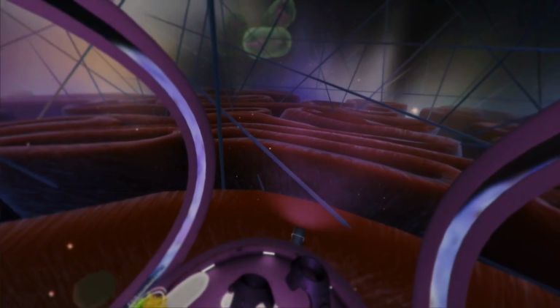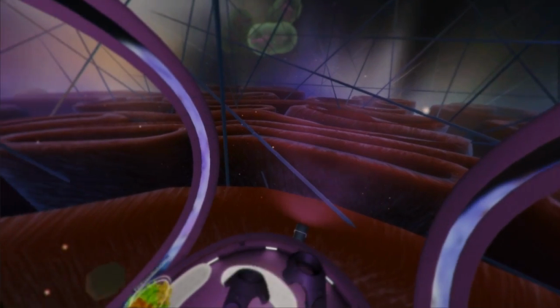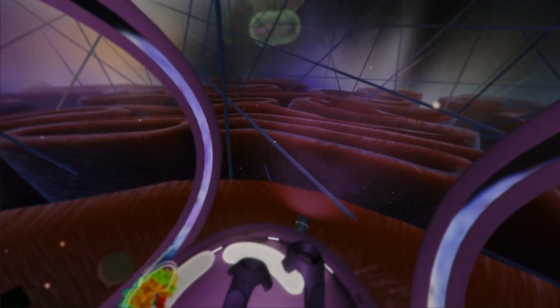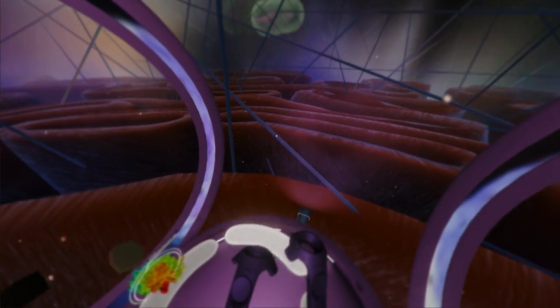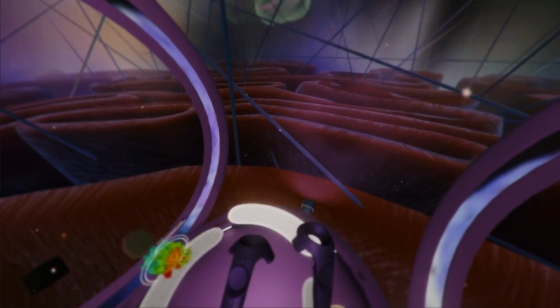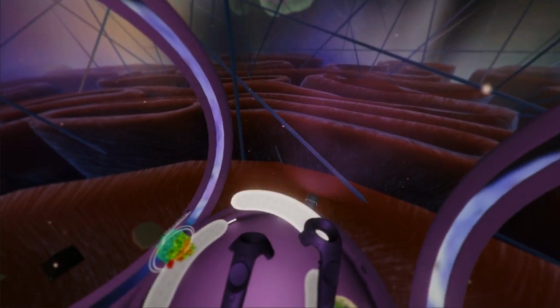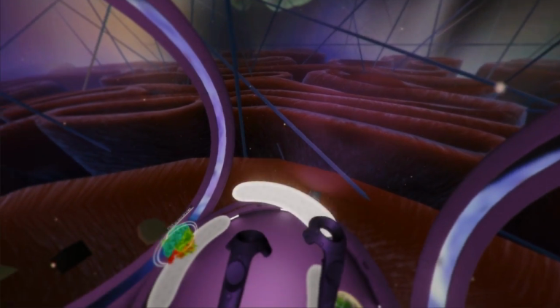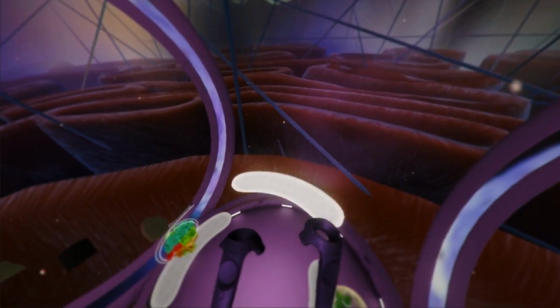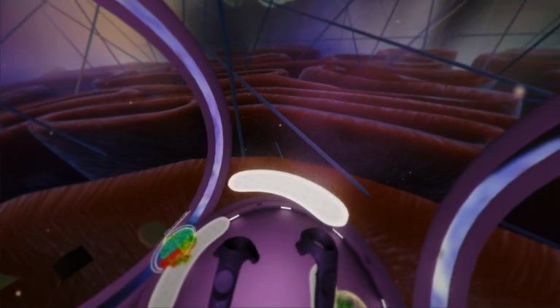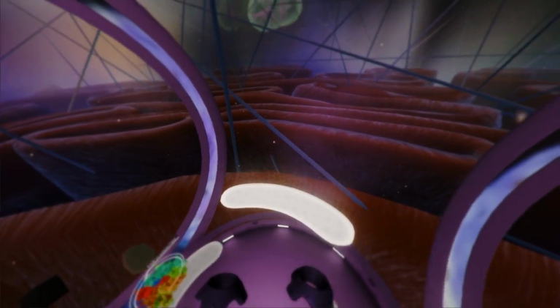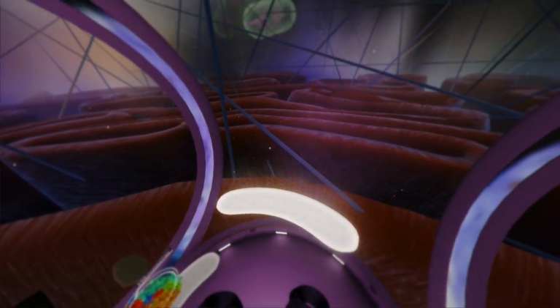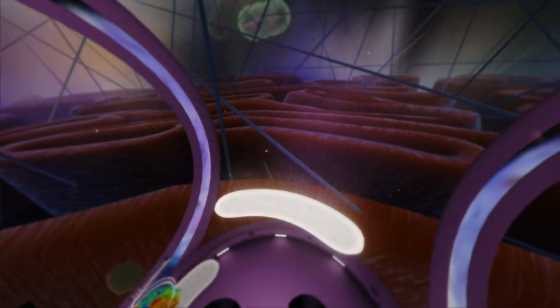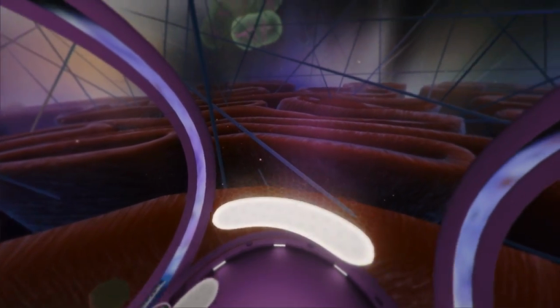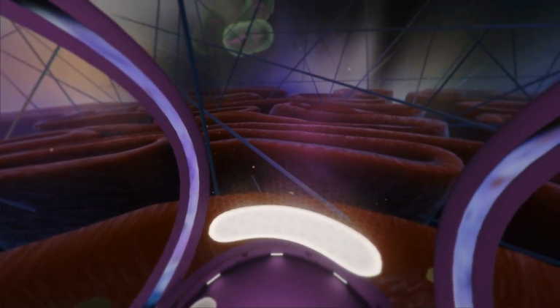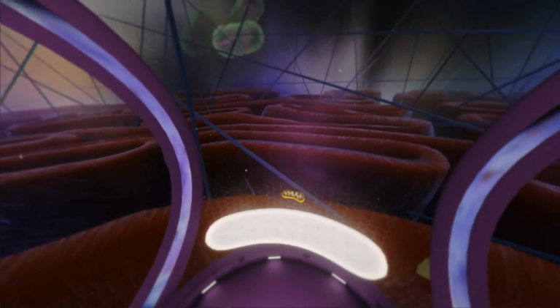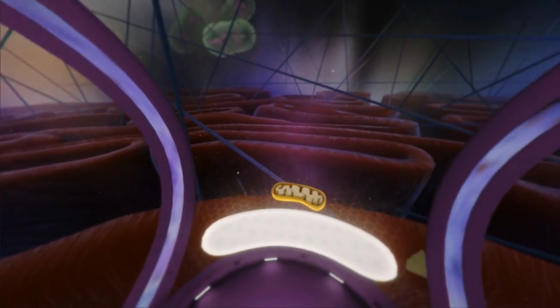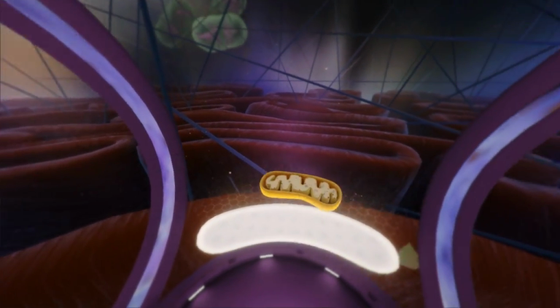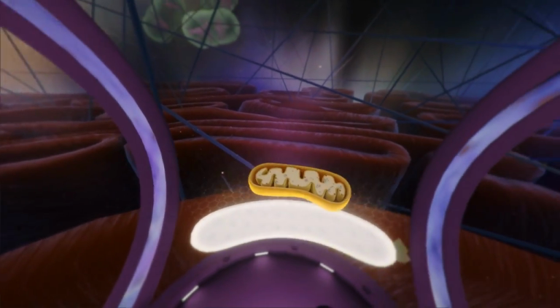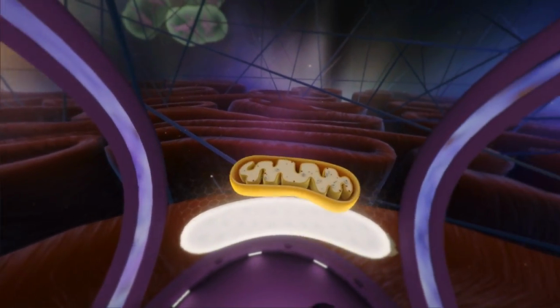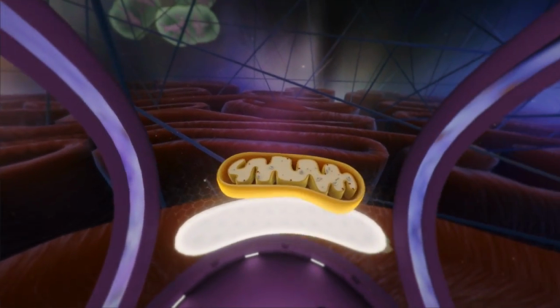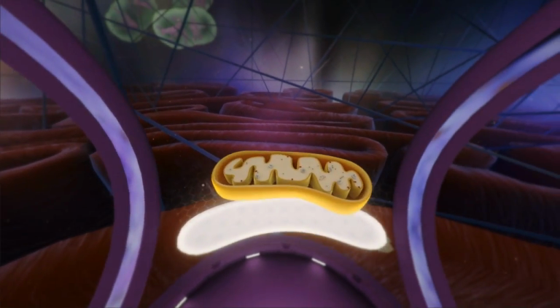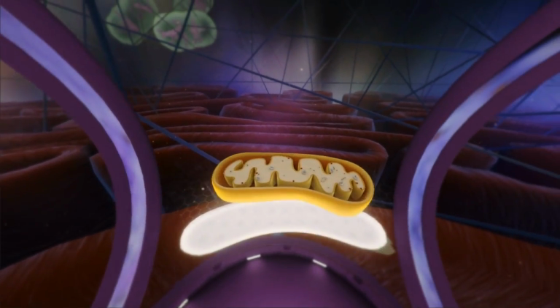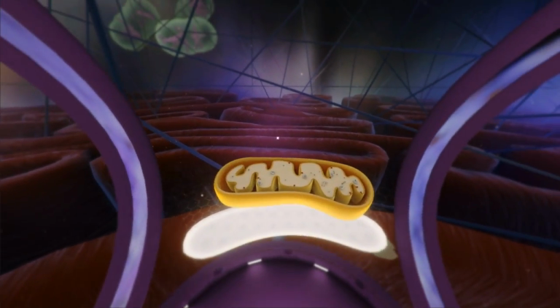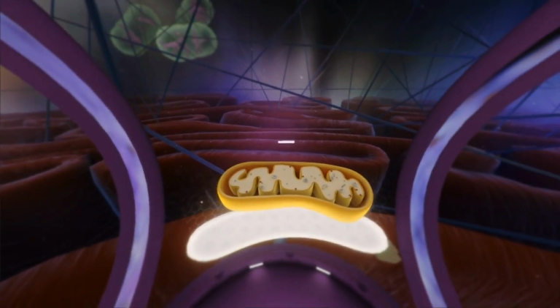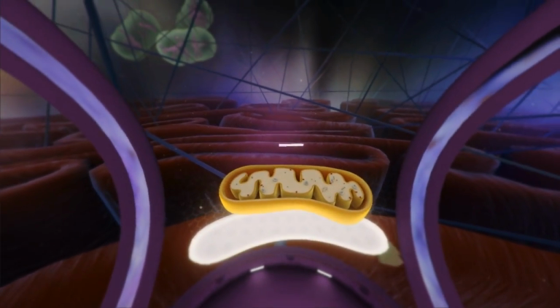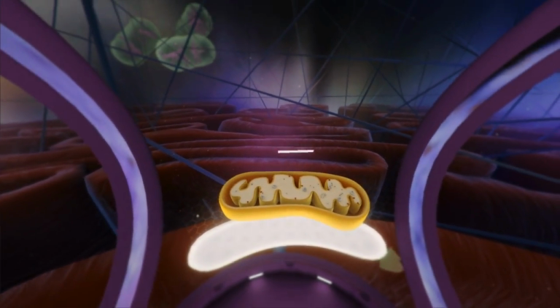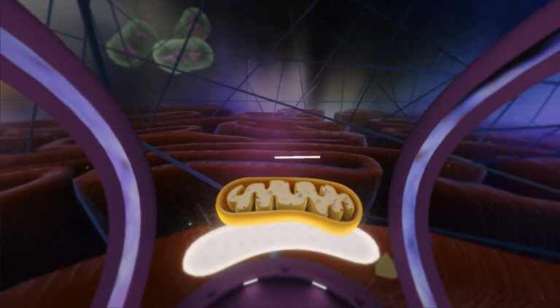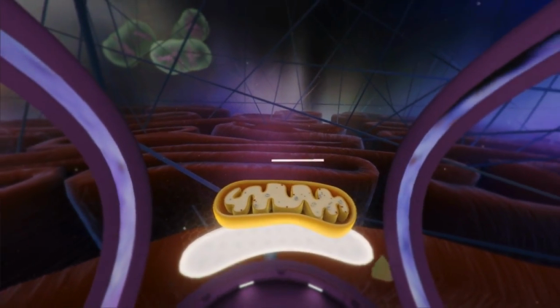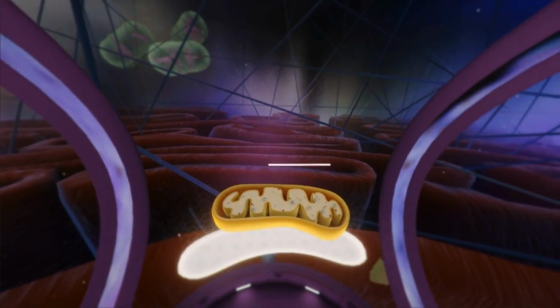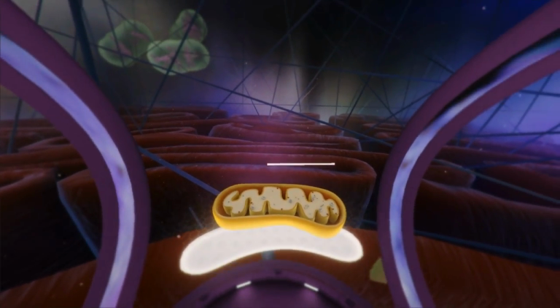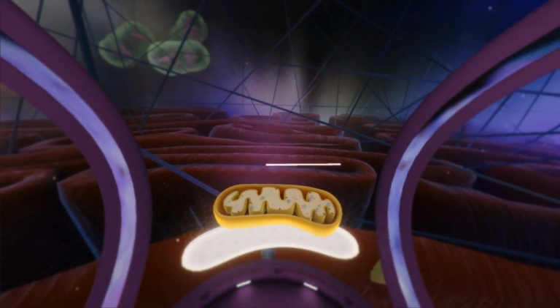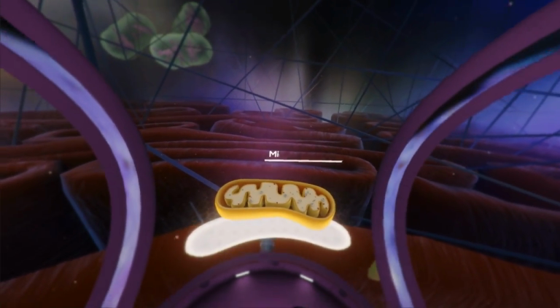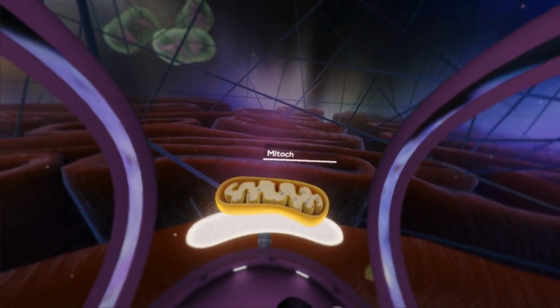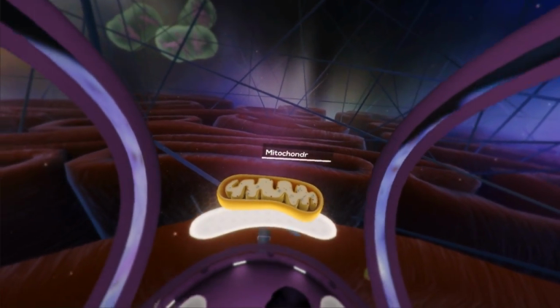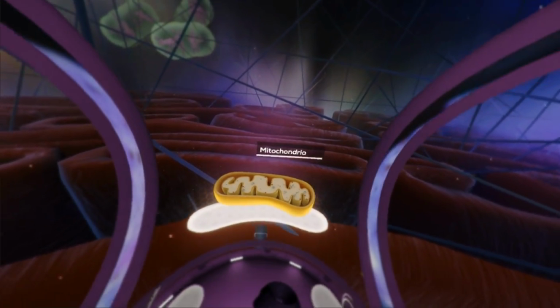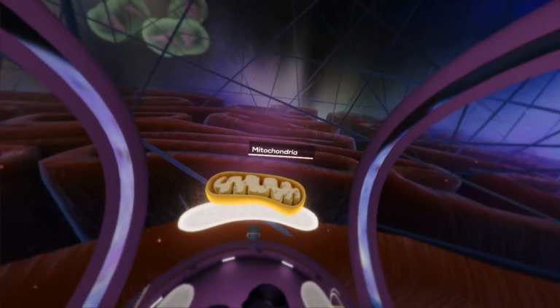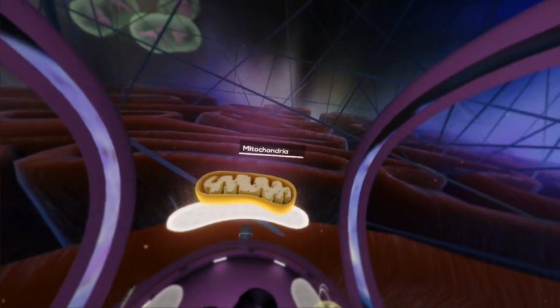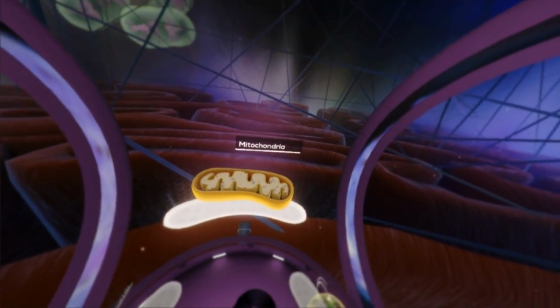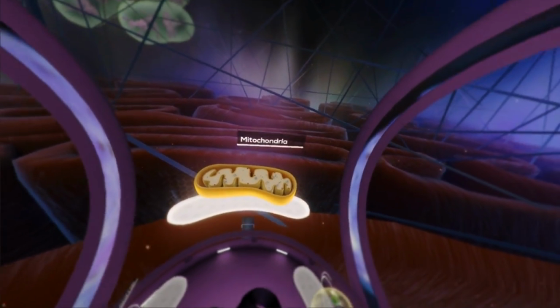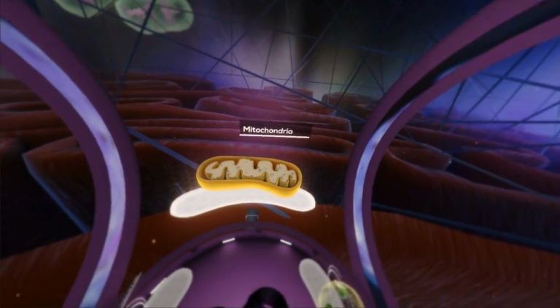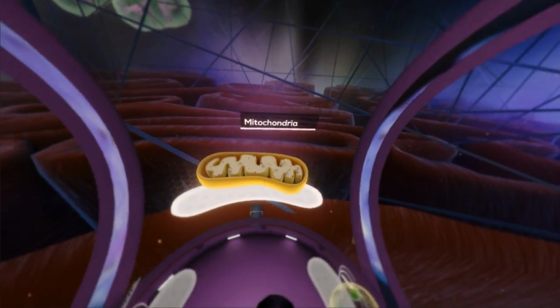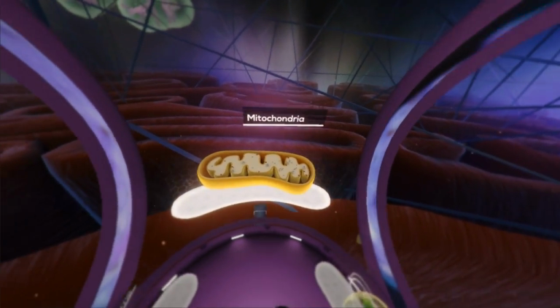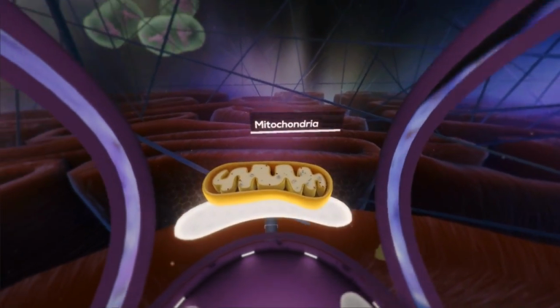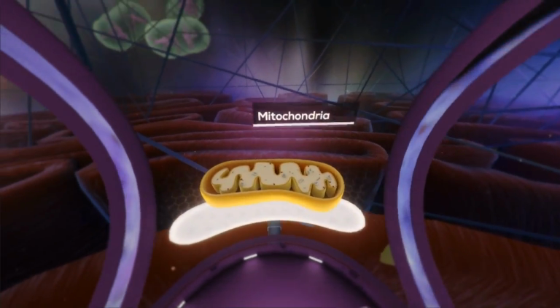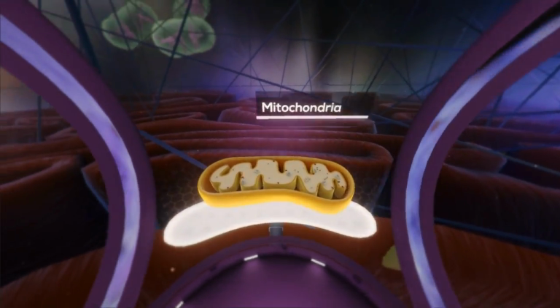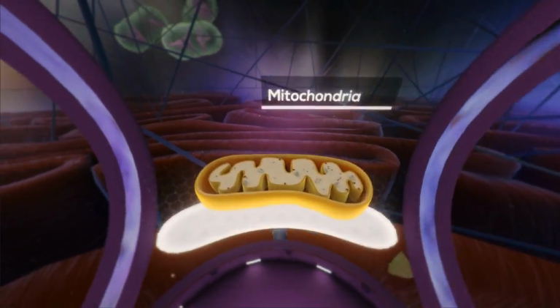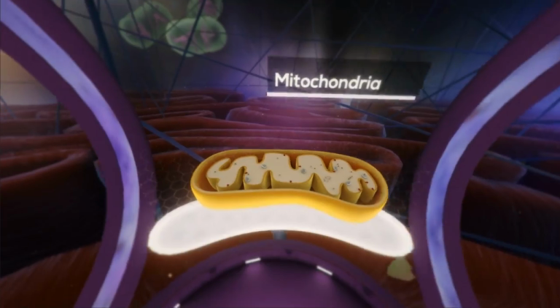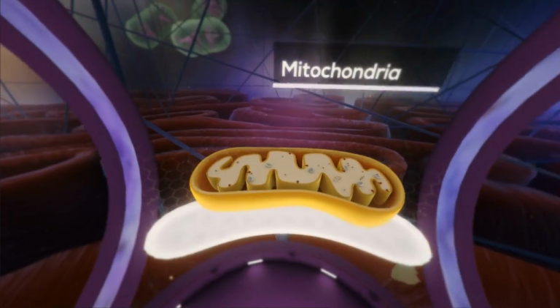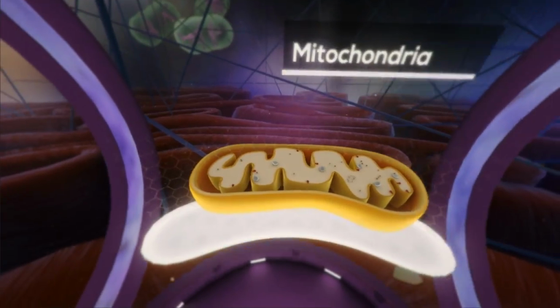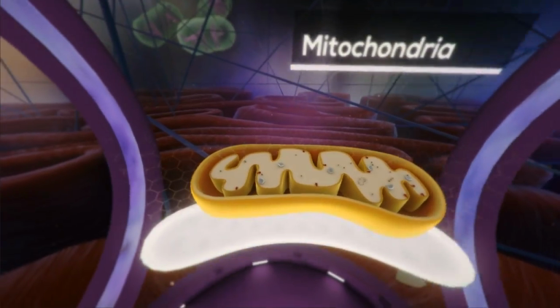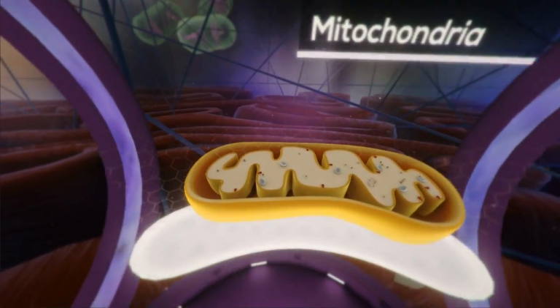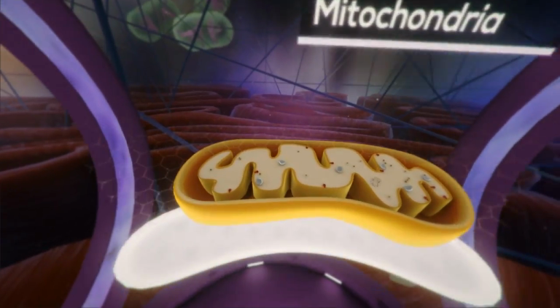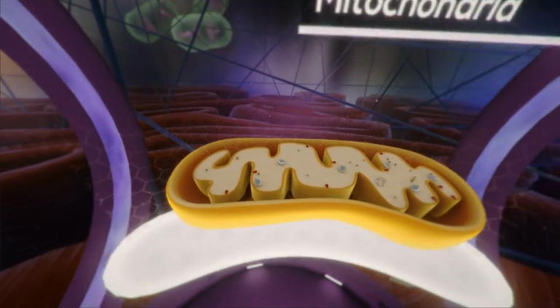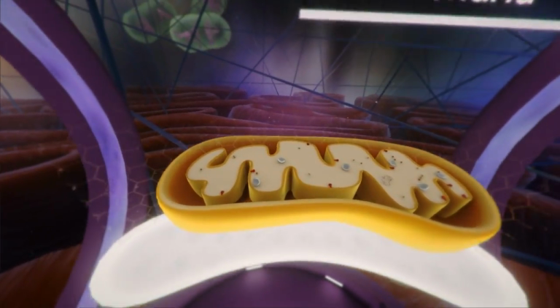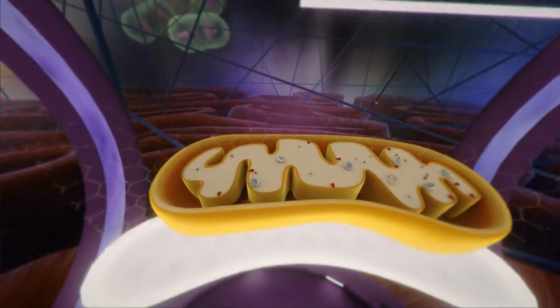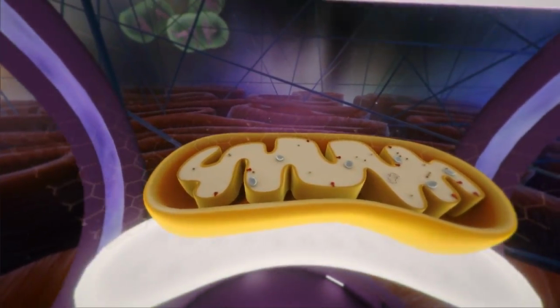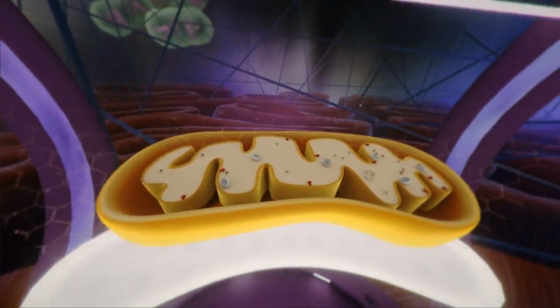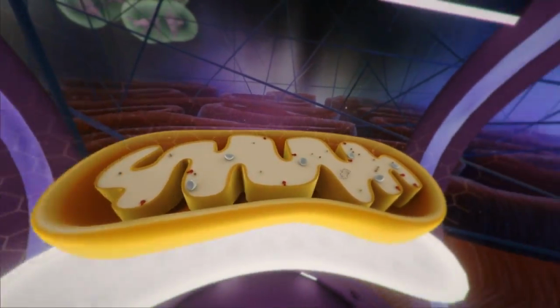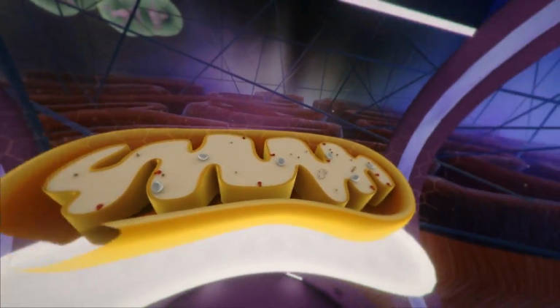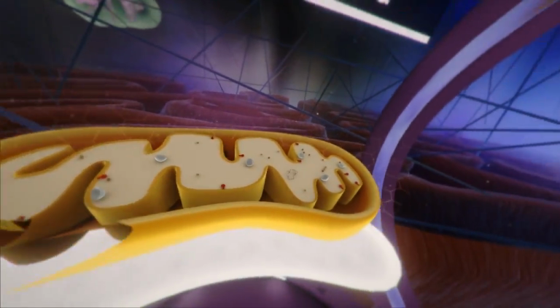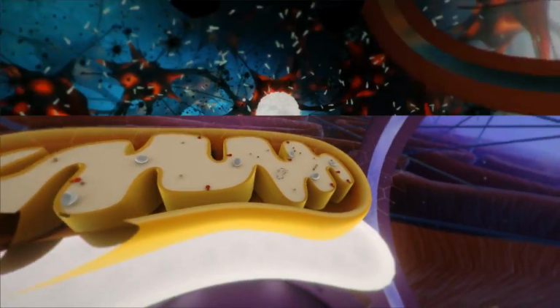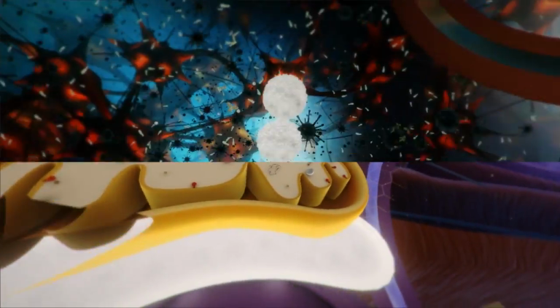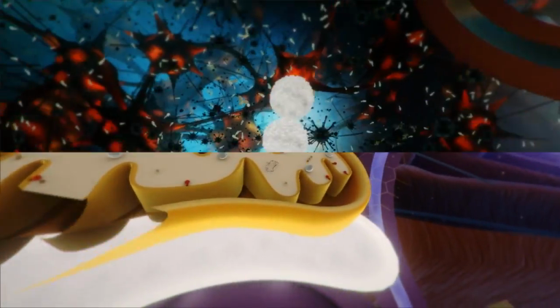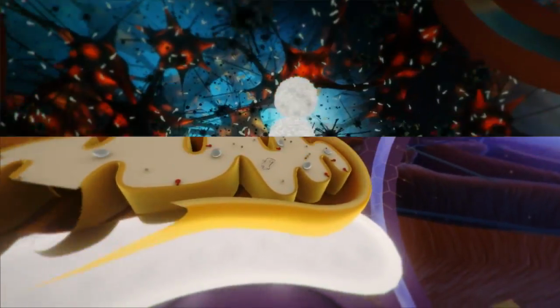Mitochondria are free-floating organelles, typically referred to as the powerhouse of the cell.